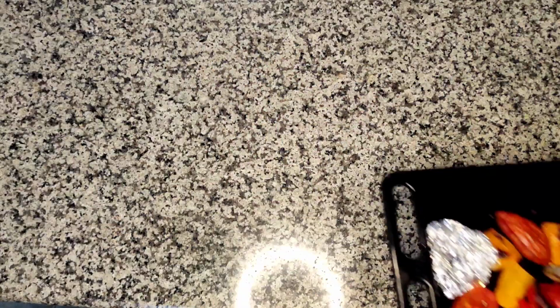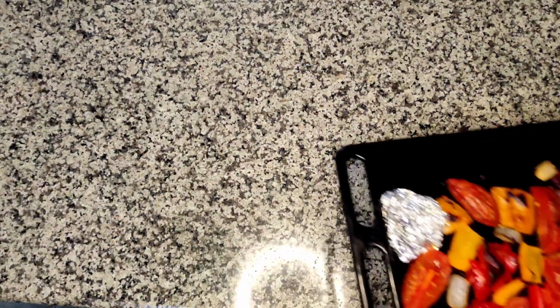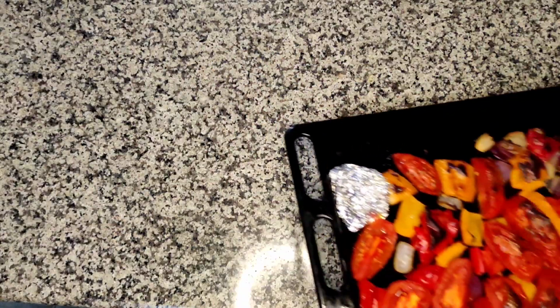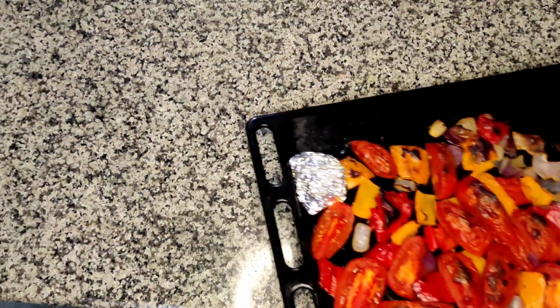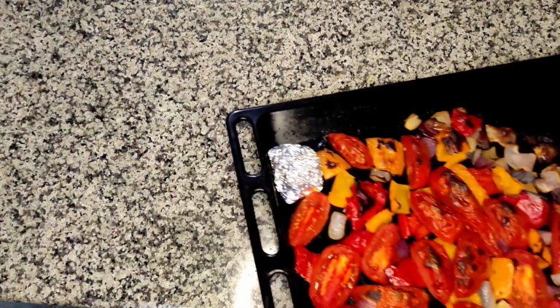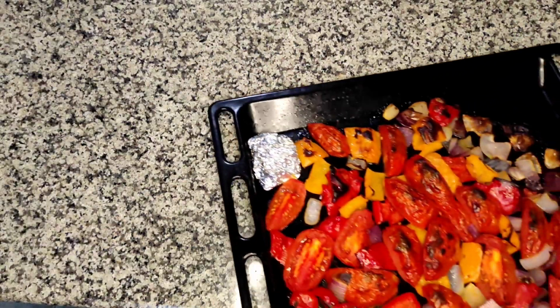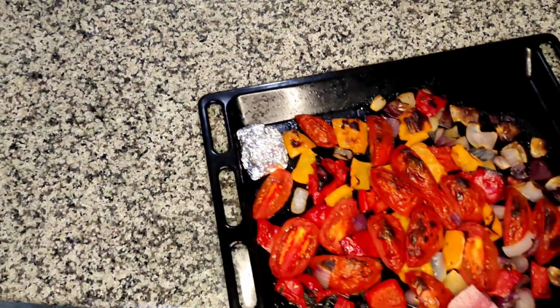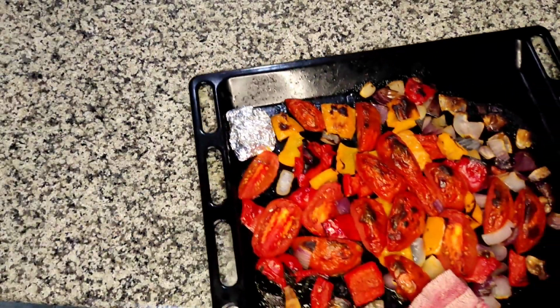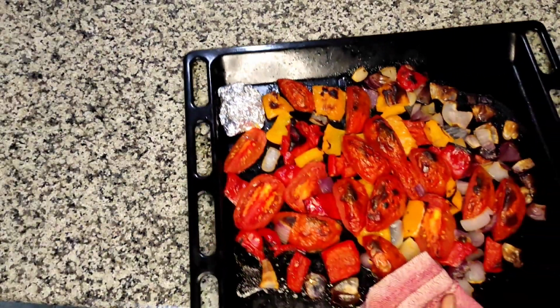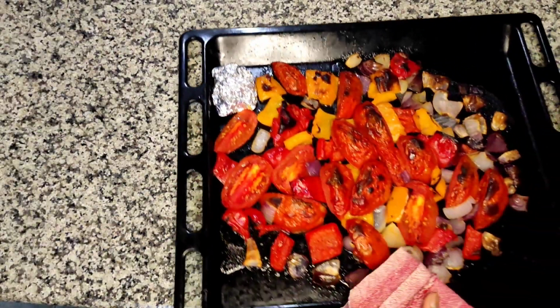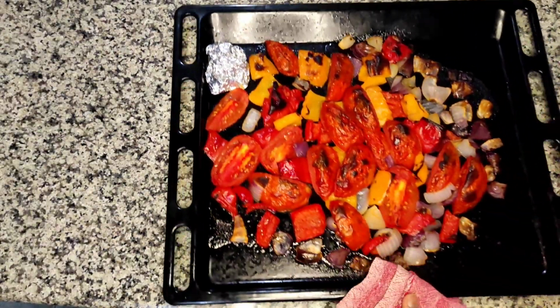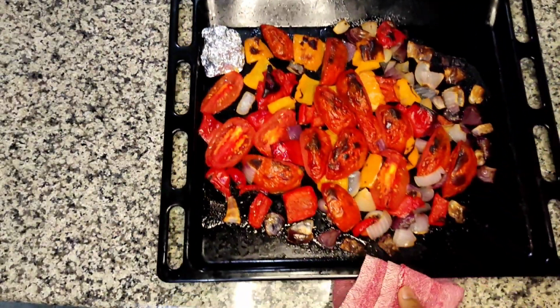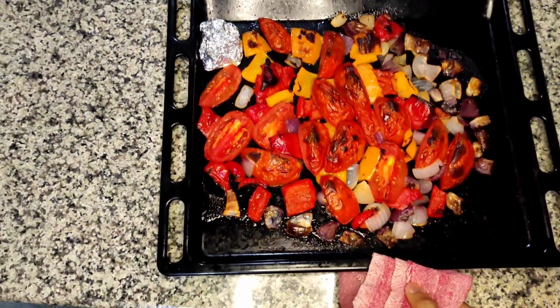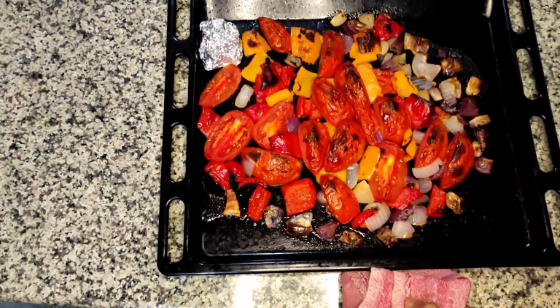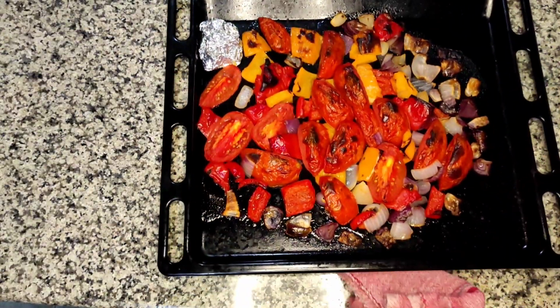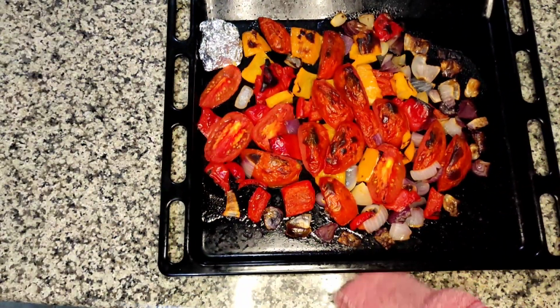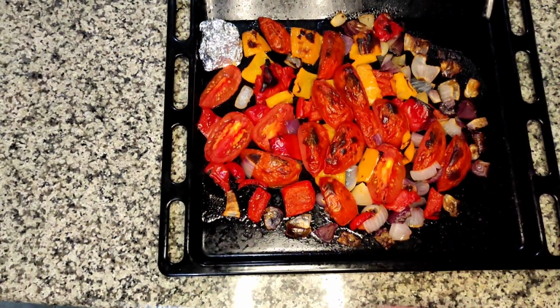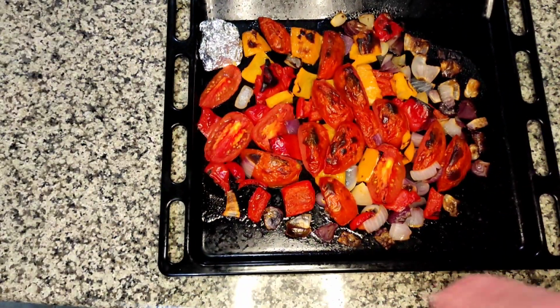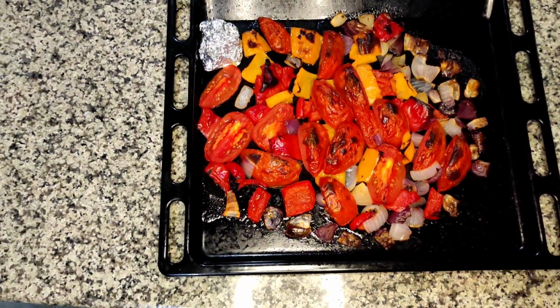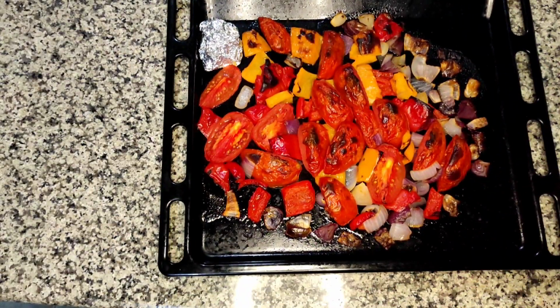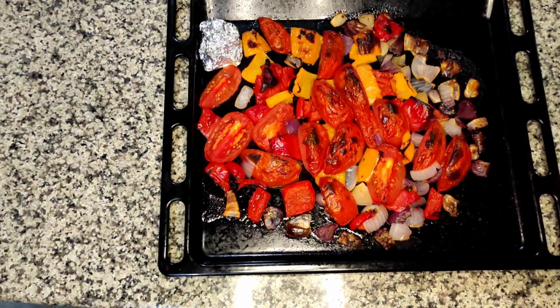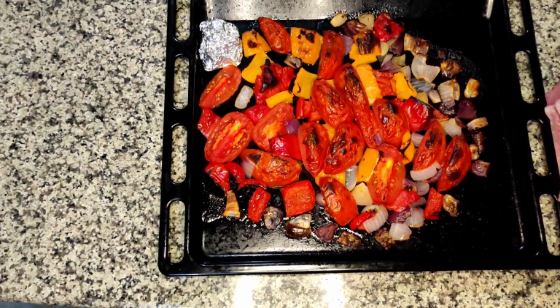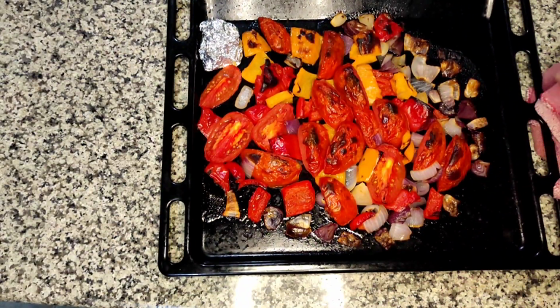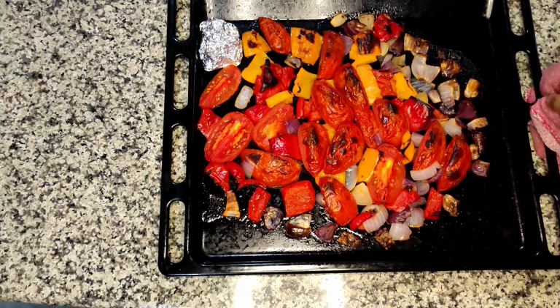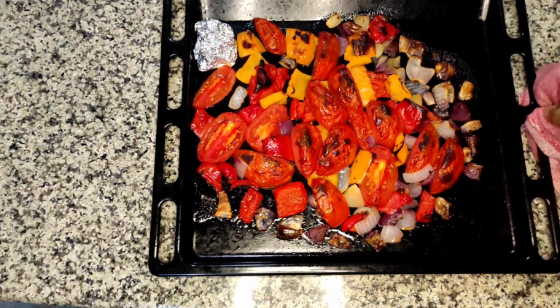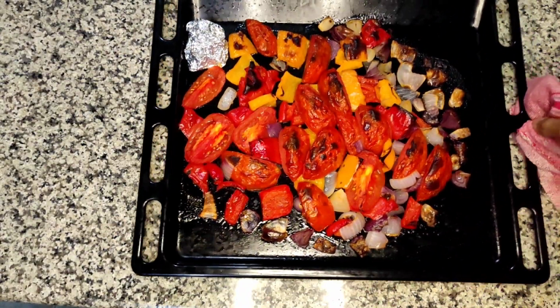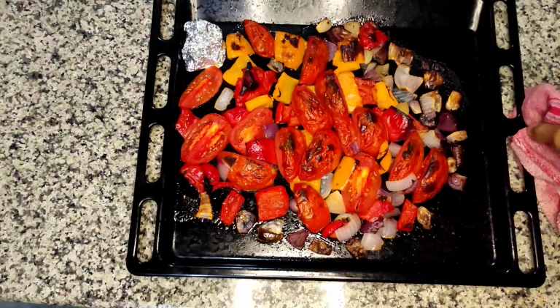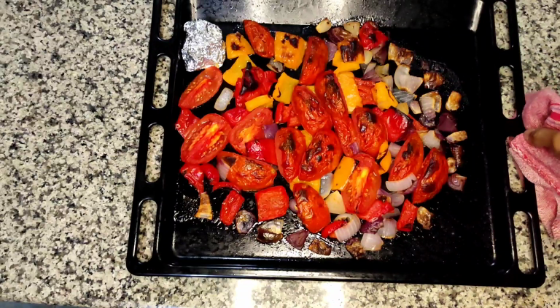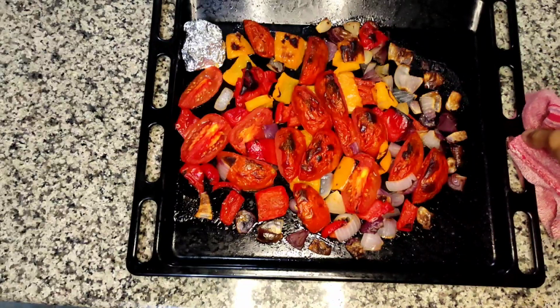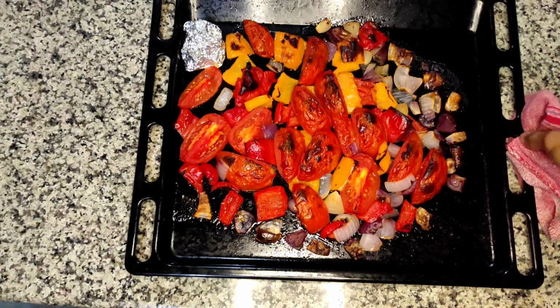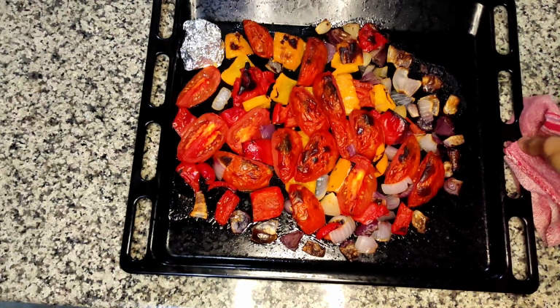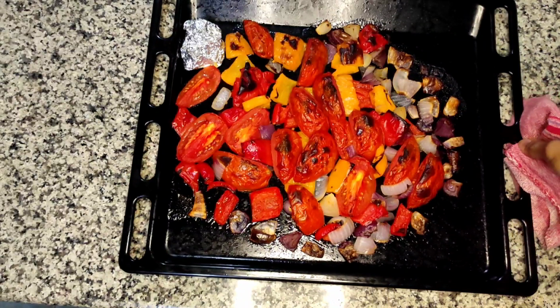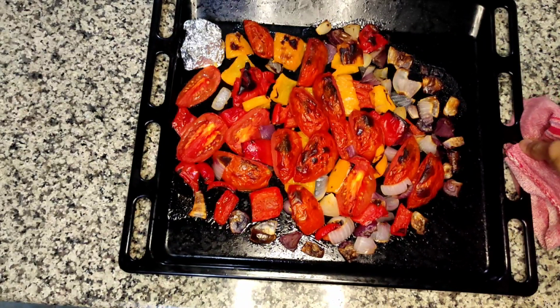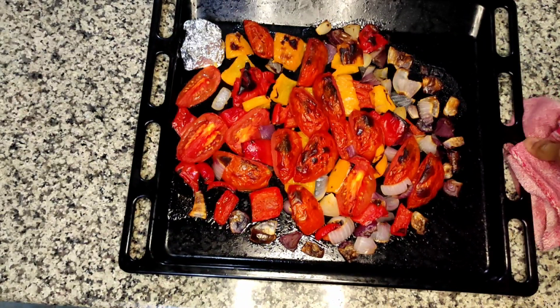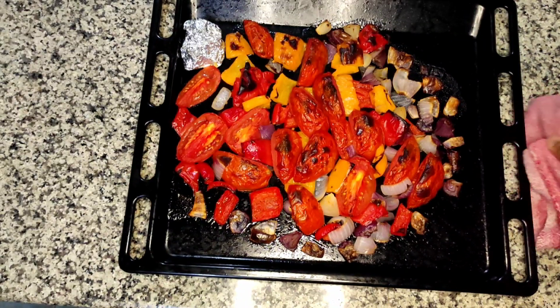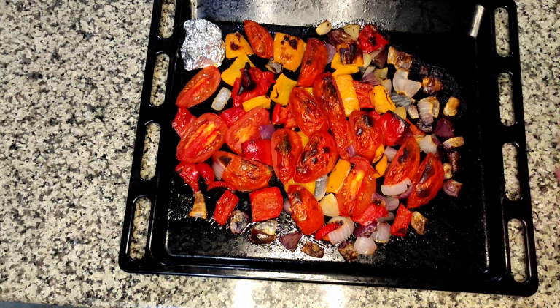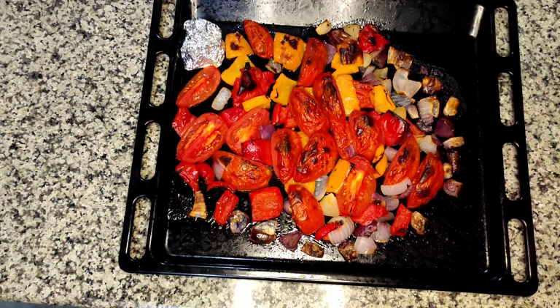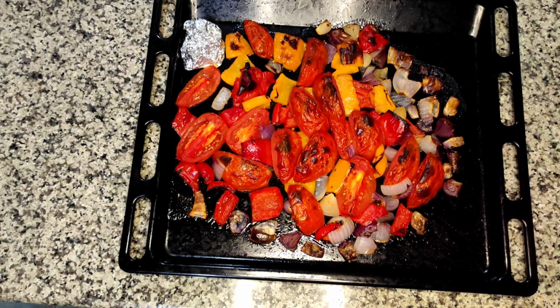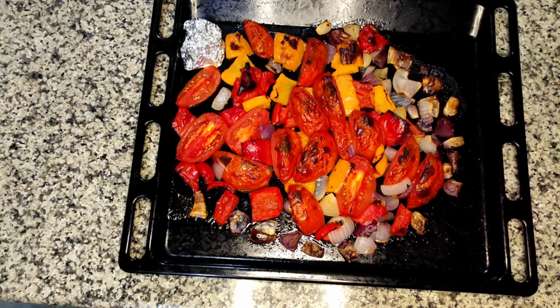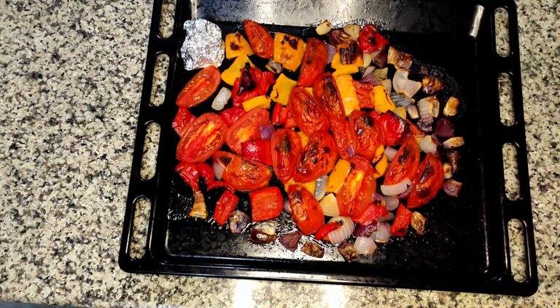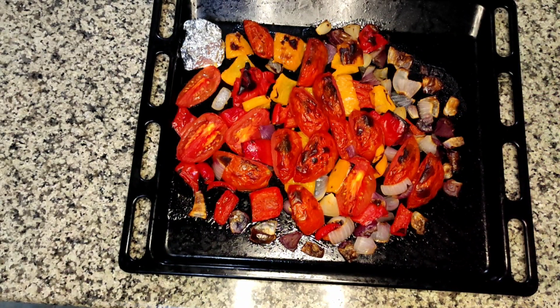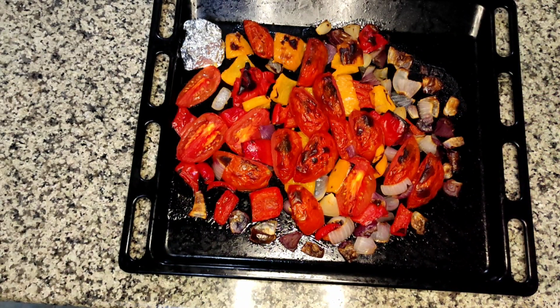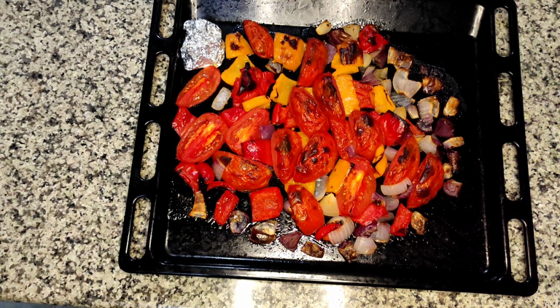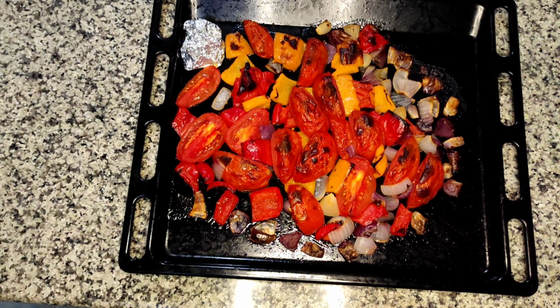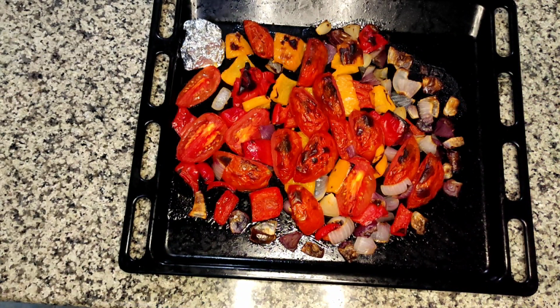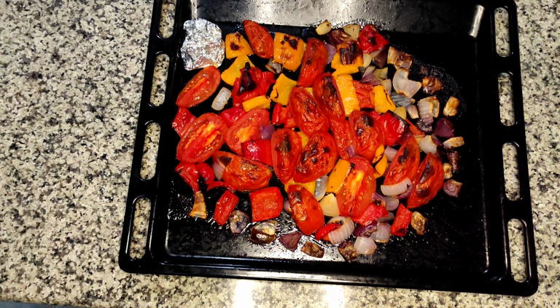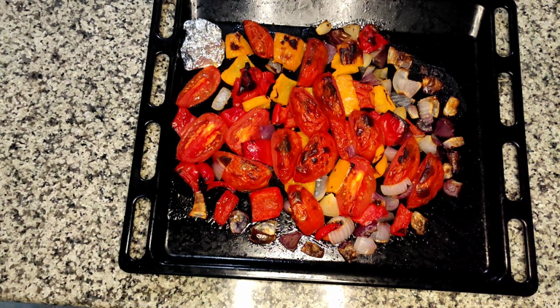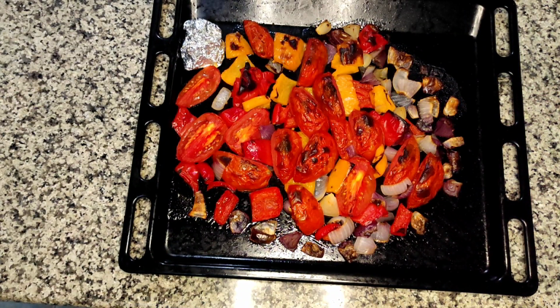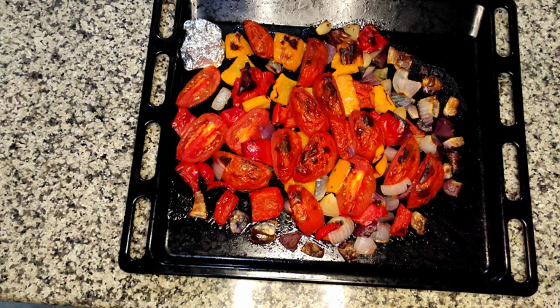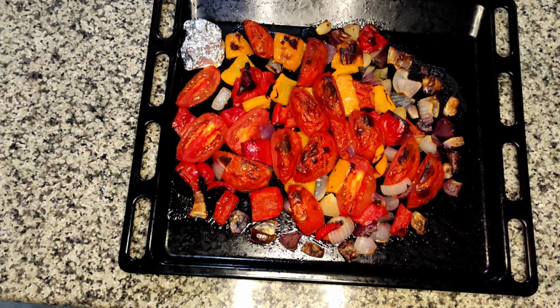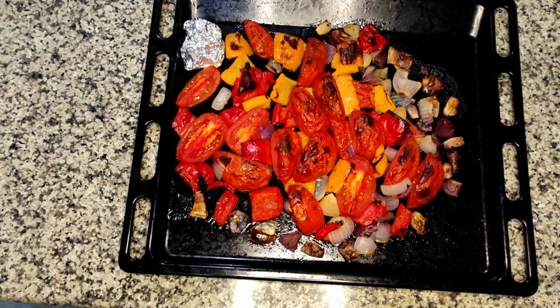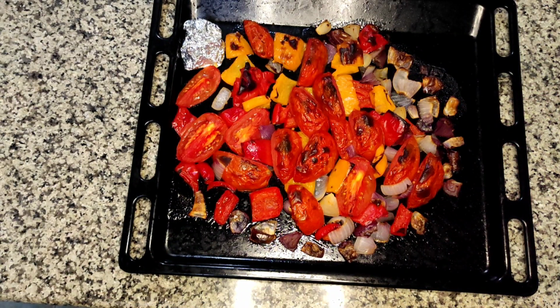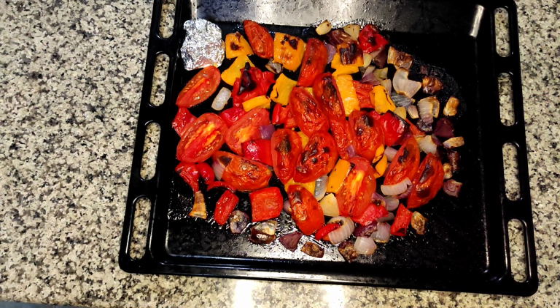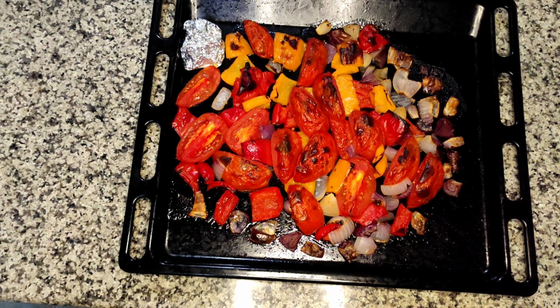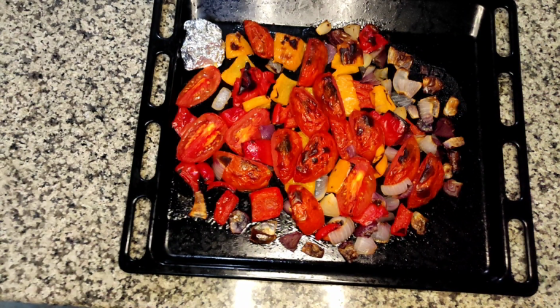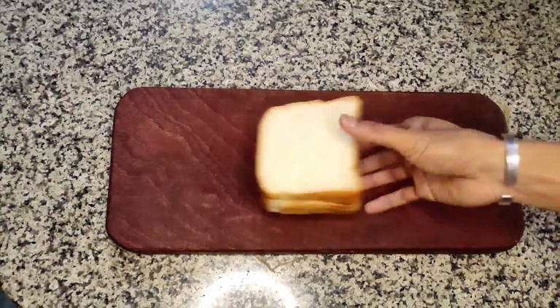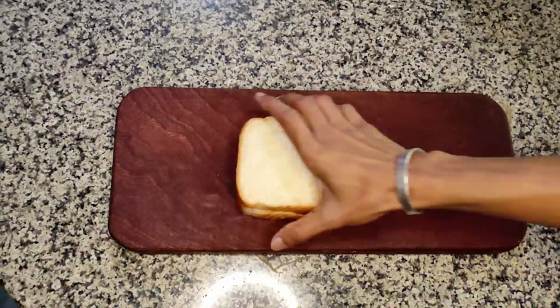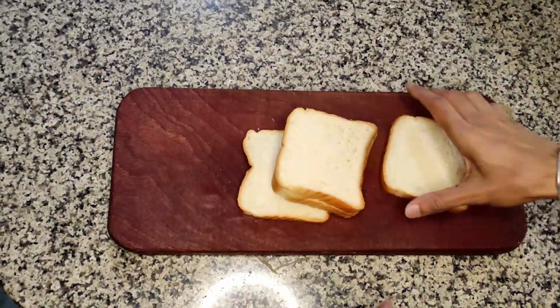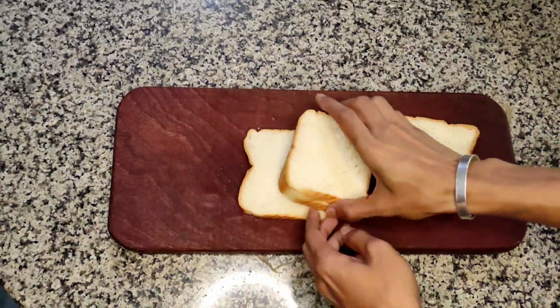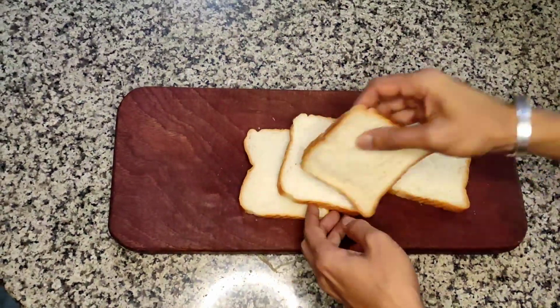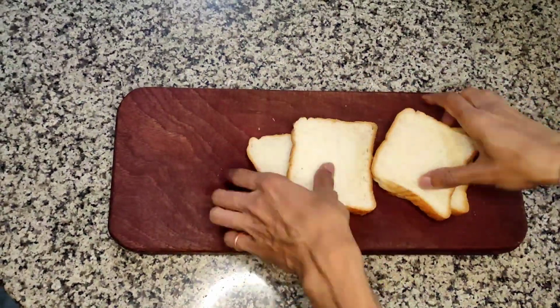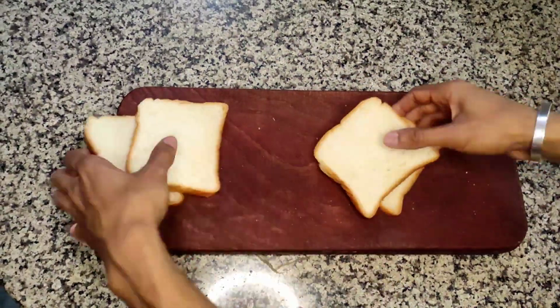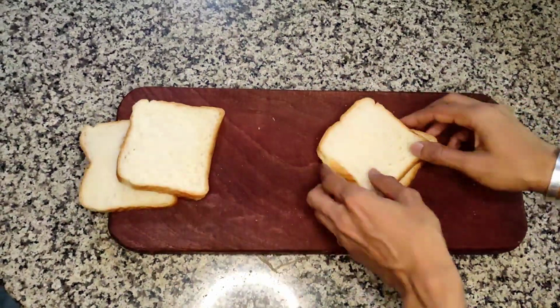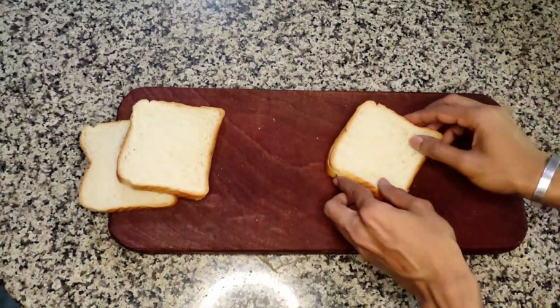As we've been talking, all the roasted ingredients are ready: the tomatoes, the bell peppers, onions, and garlic. They look so charred and yummy.